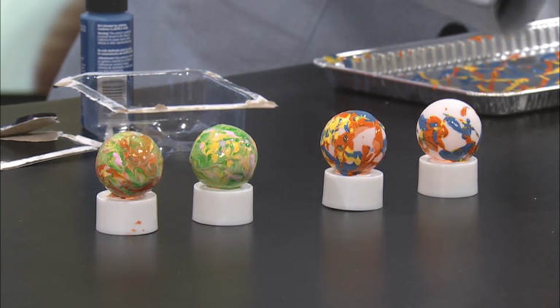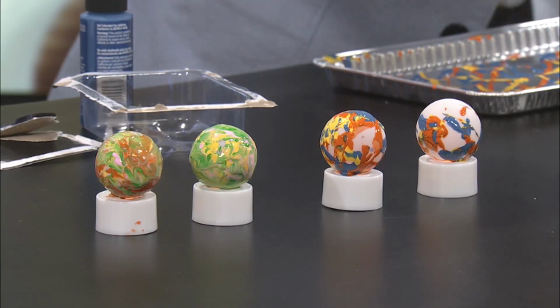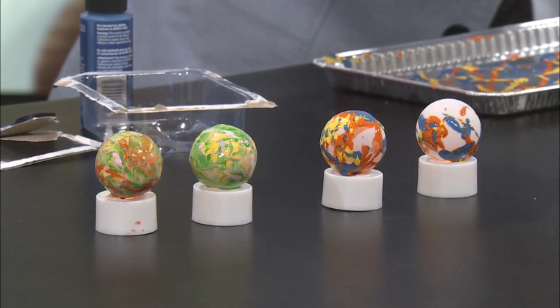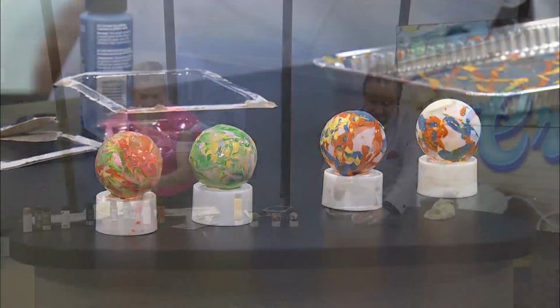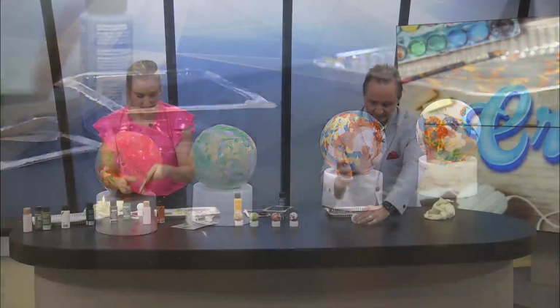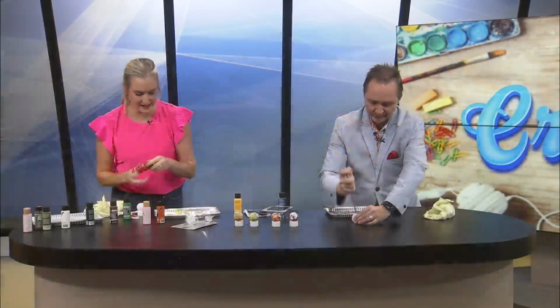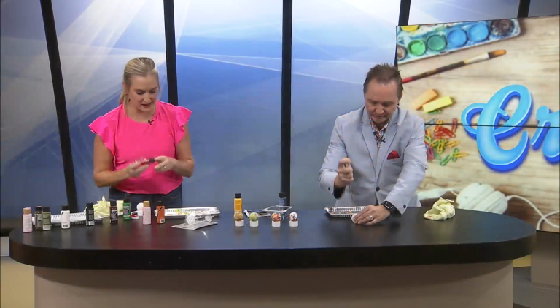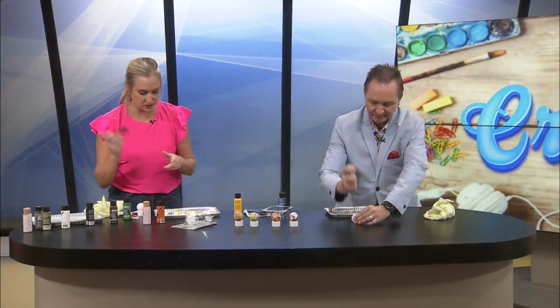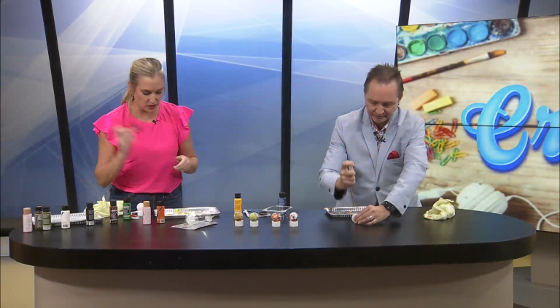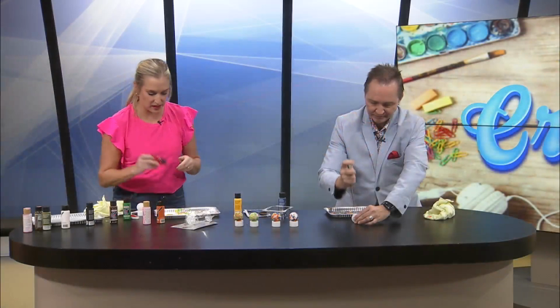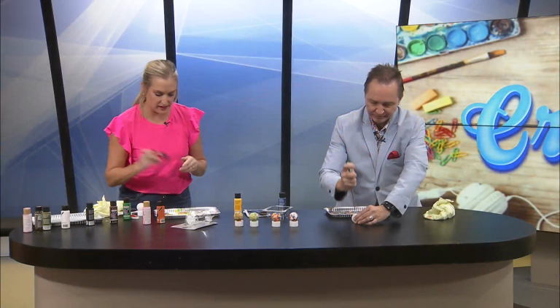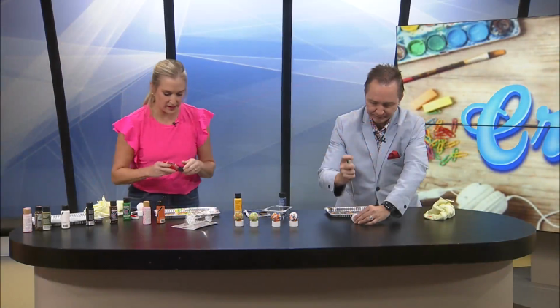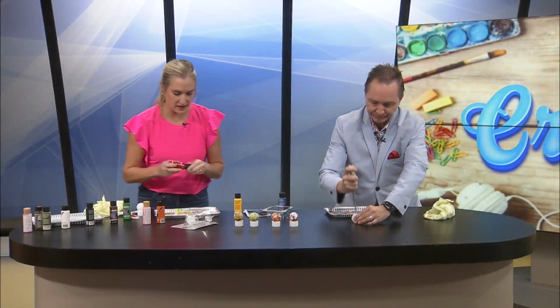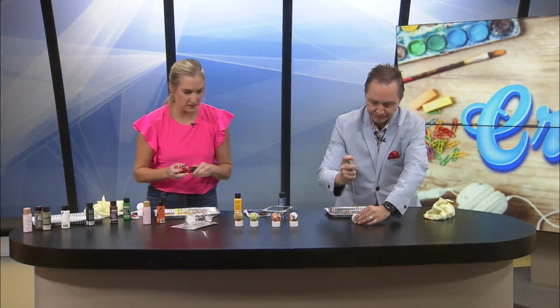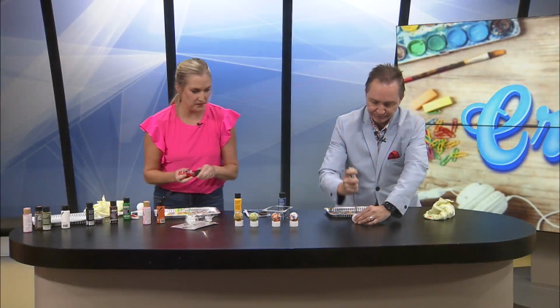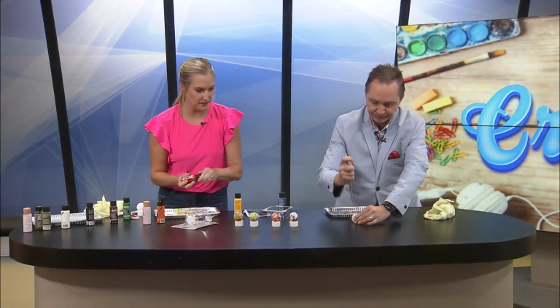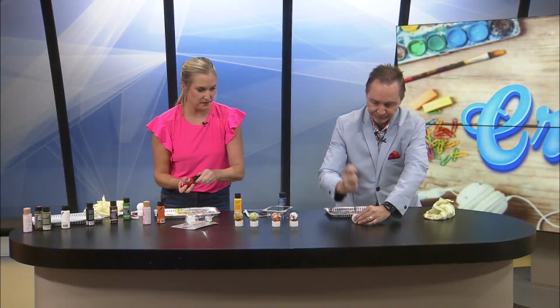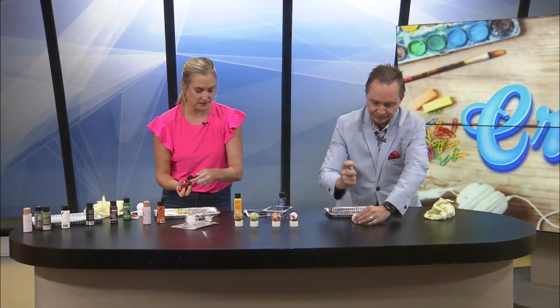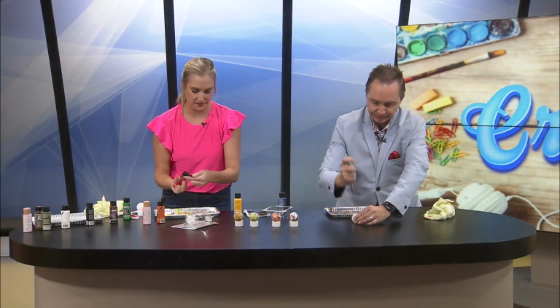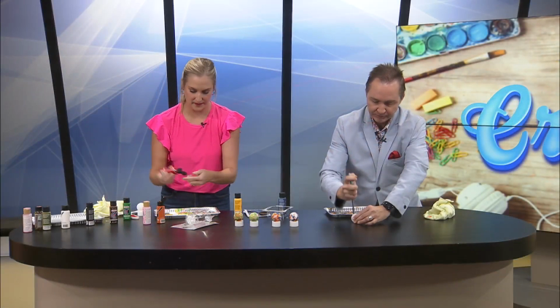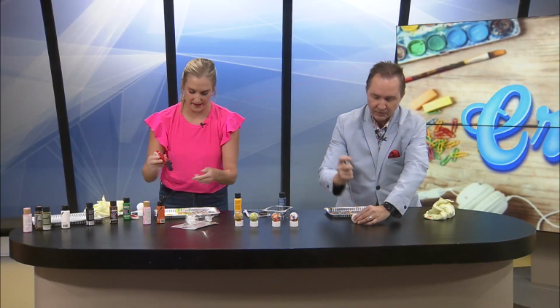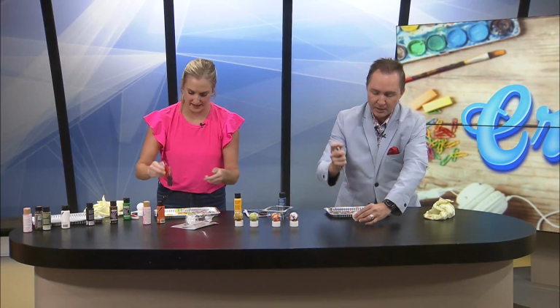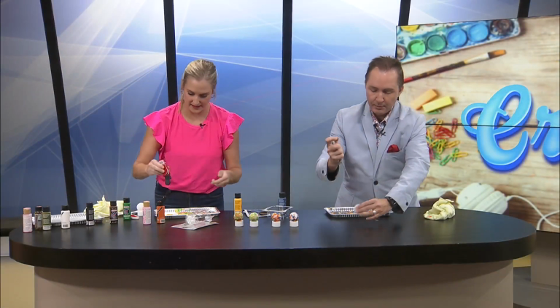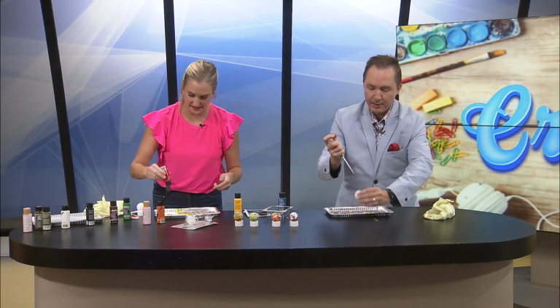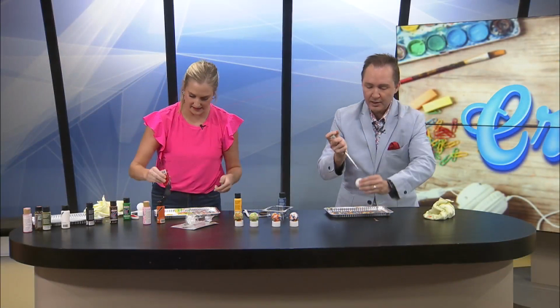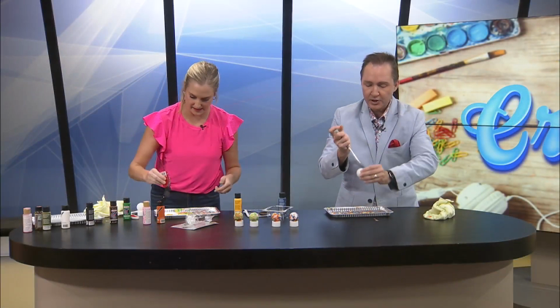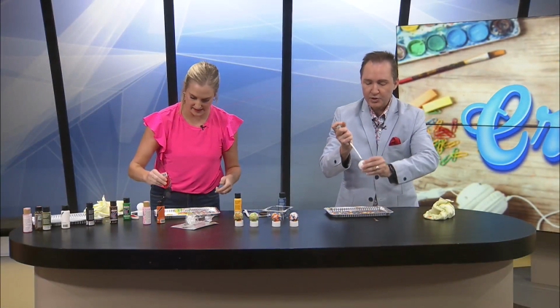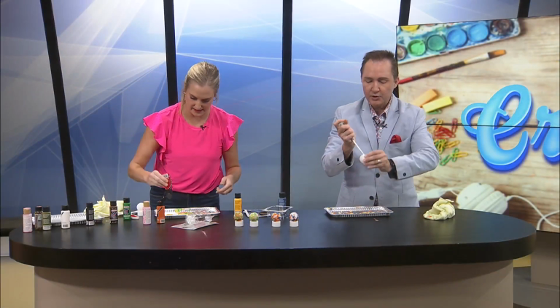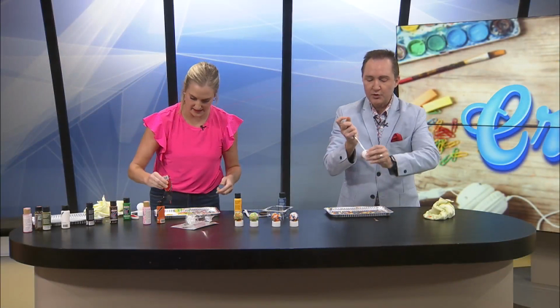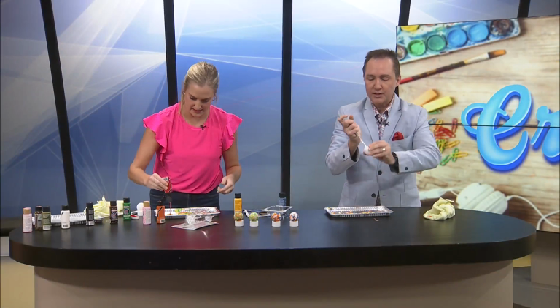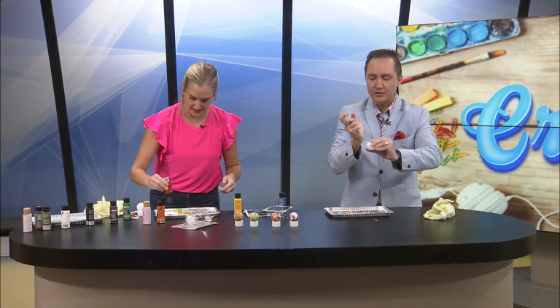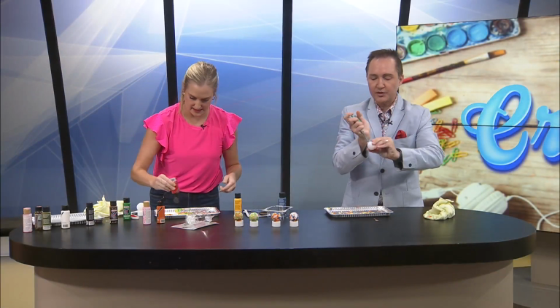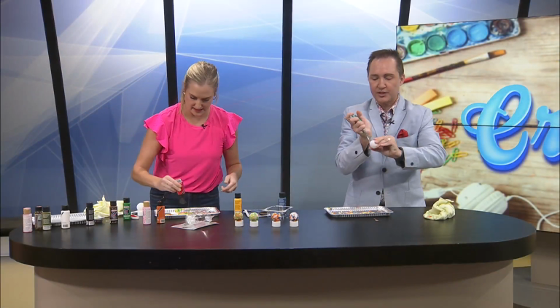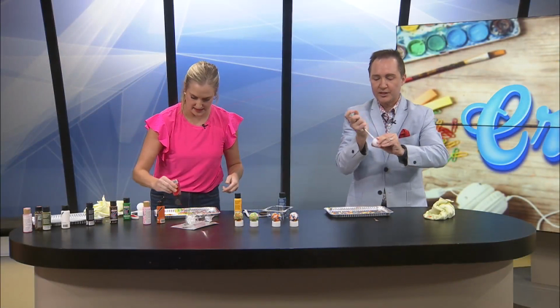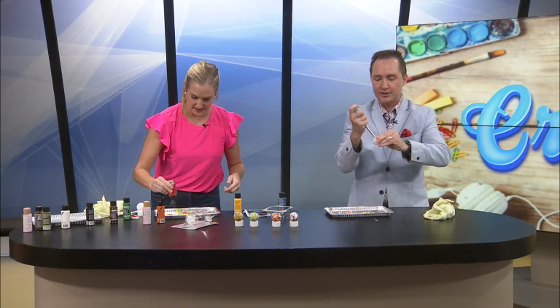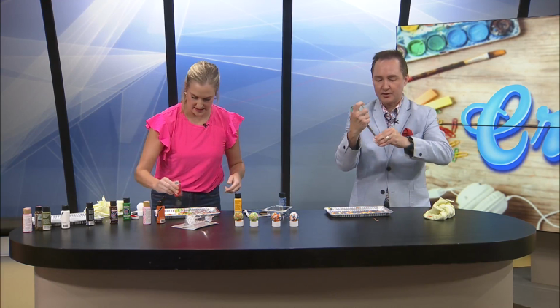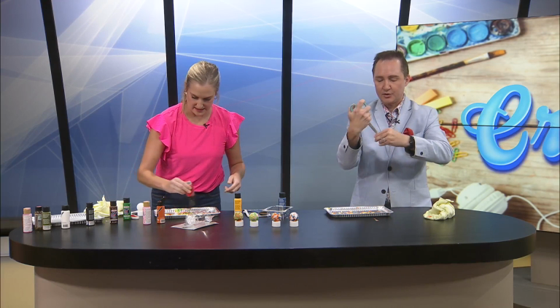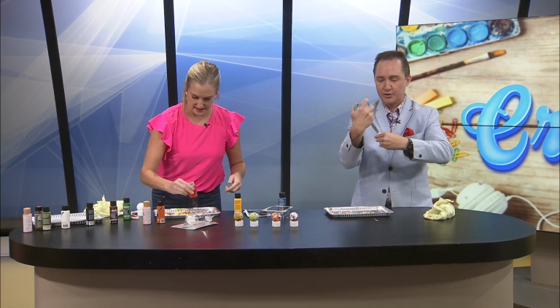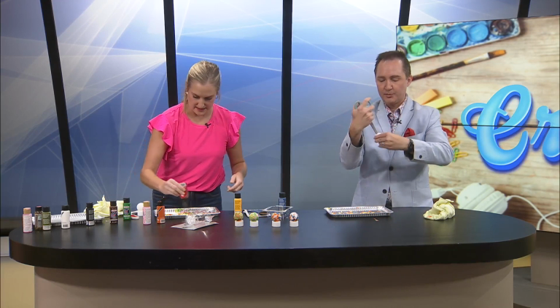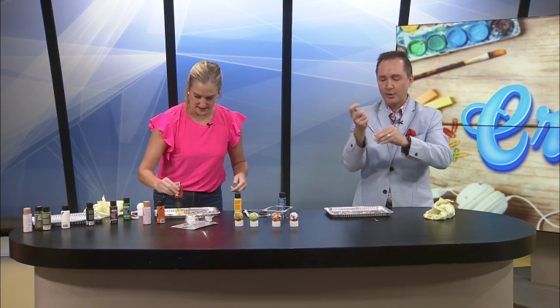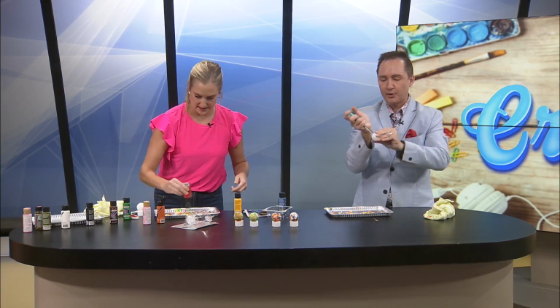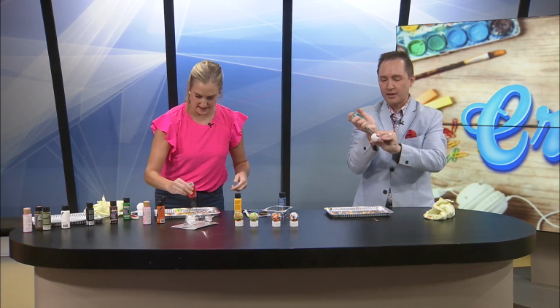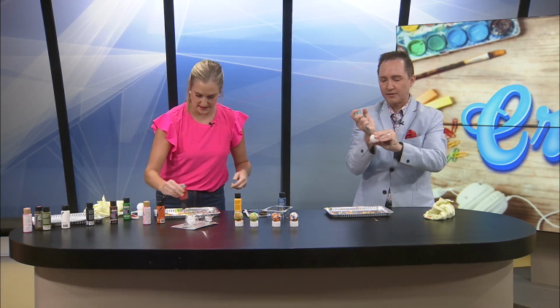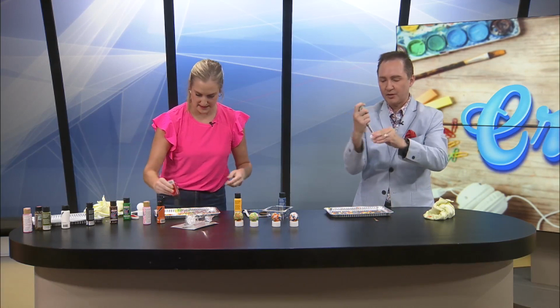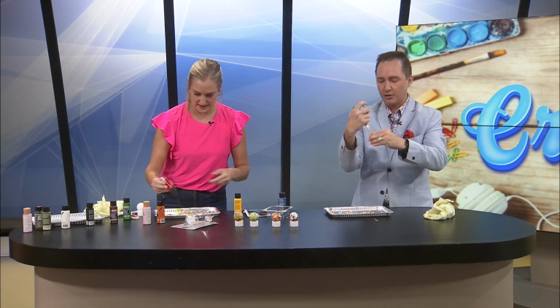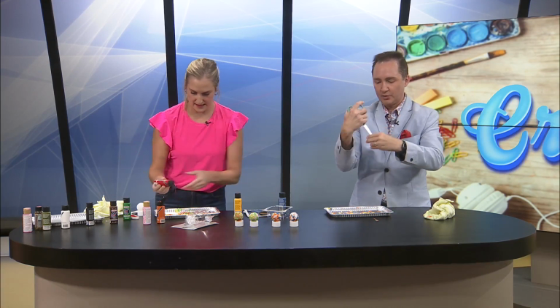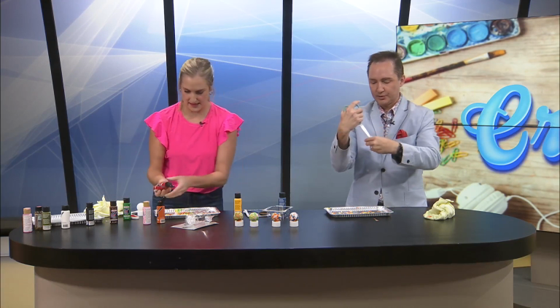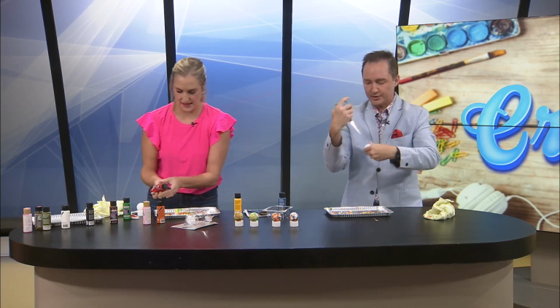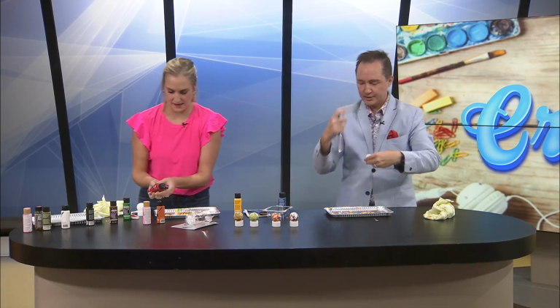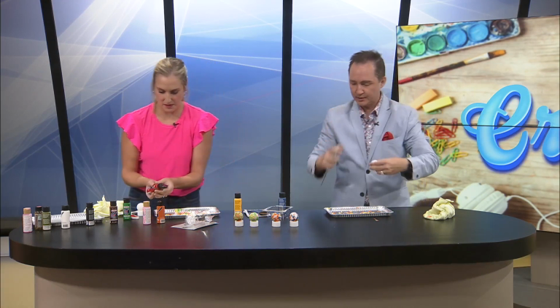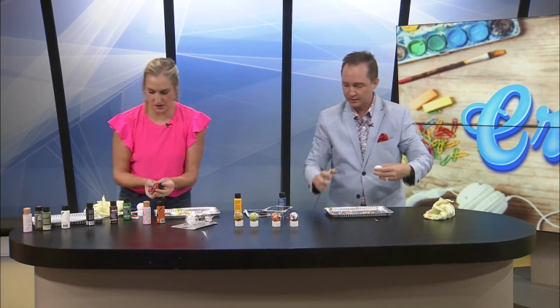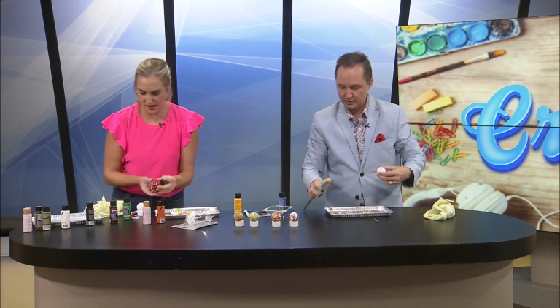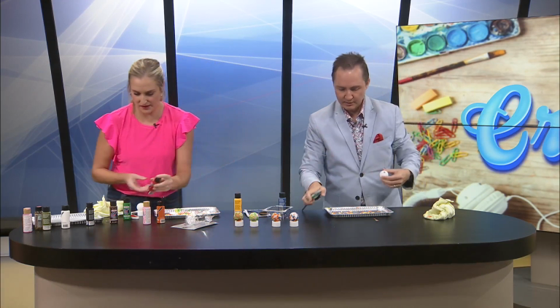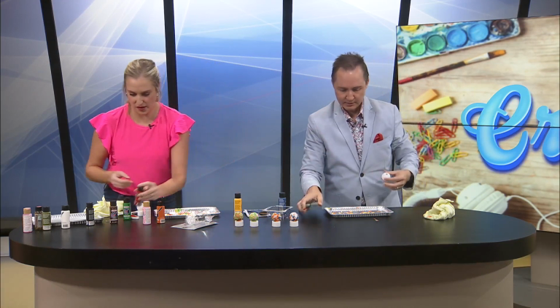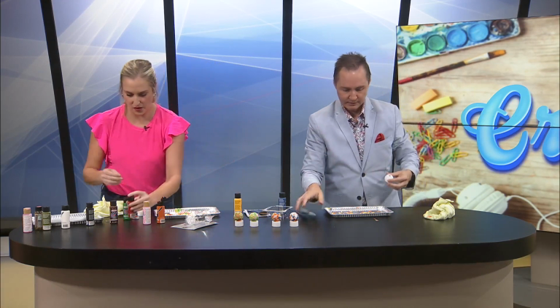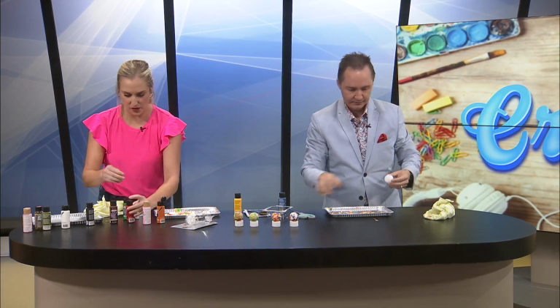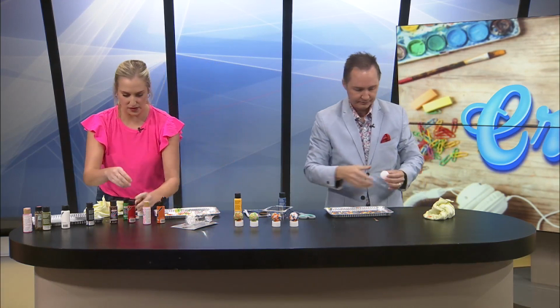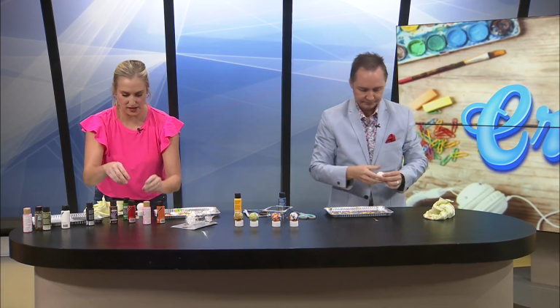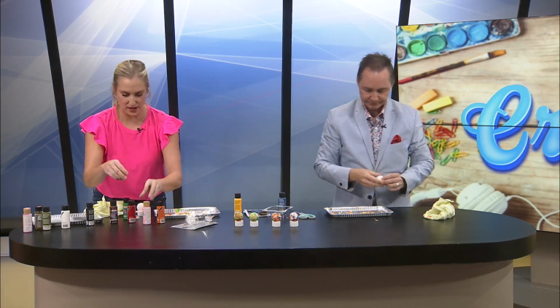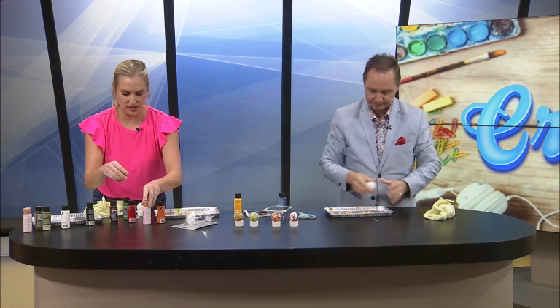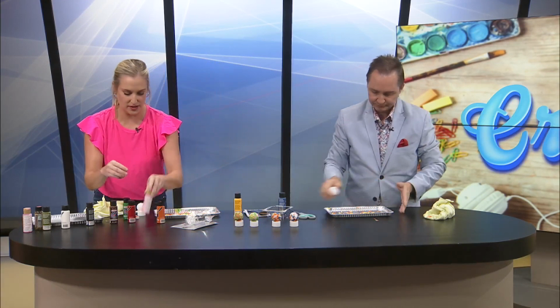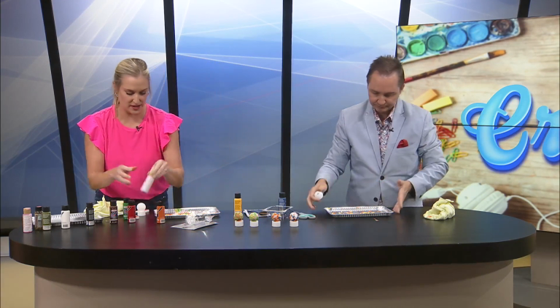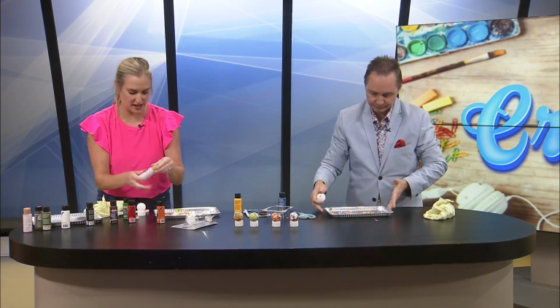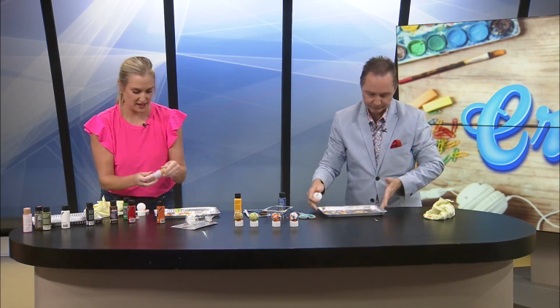I'm gonna add some red in now. Parents, you do this for your kids — do the poking of the holes, all the things.